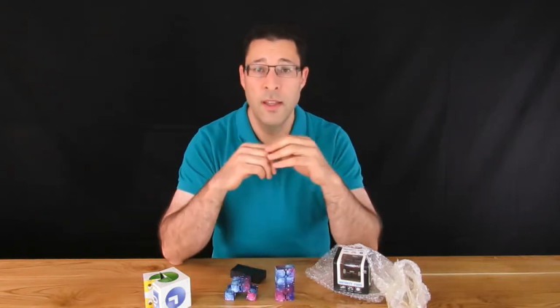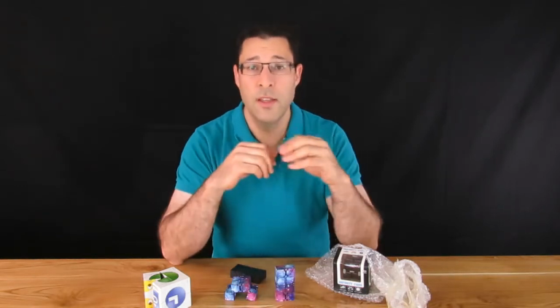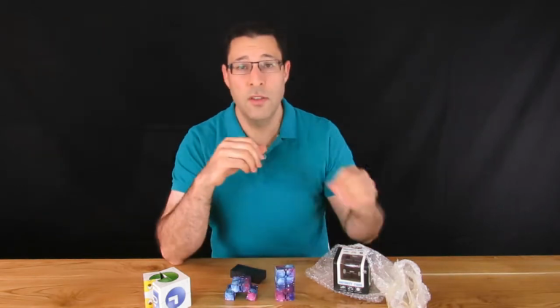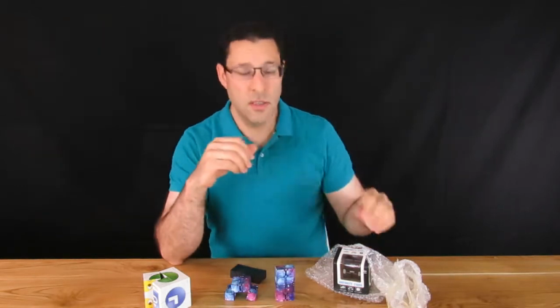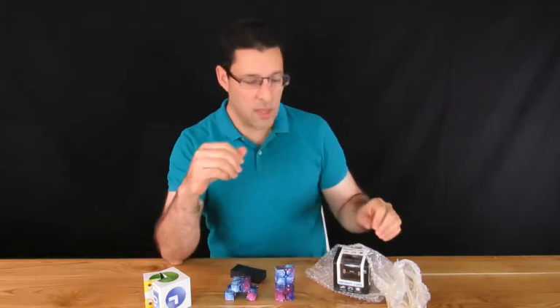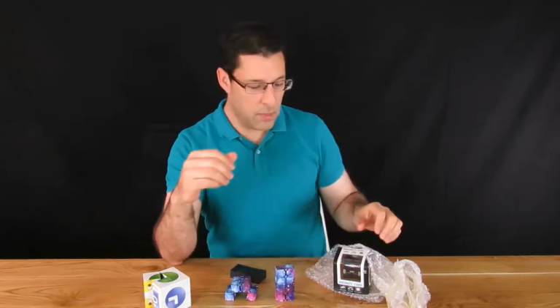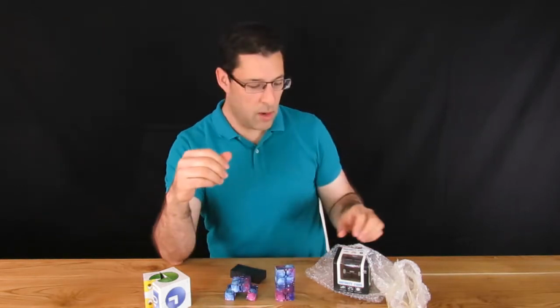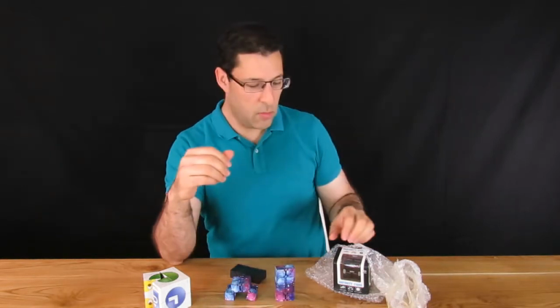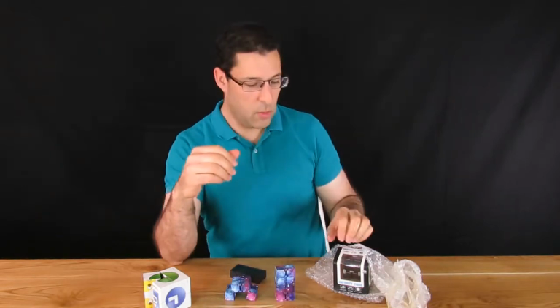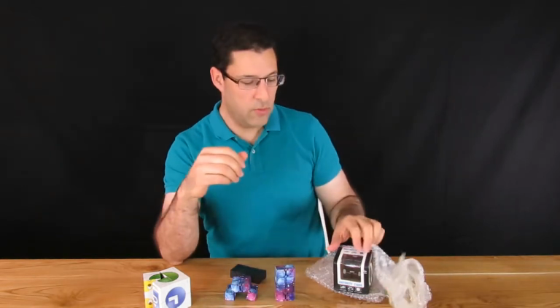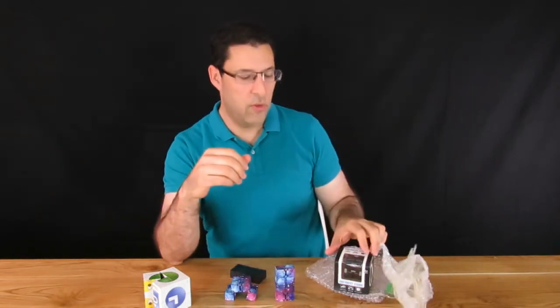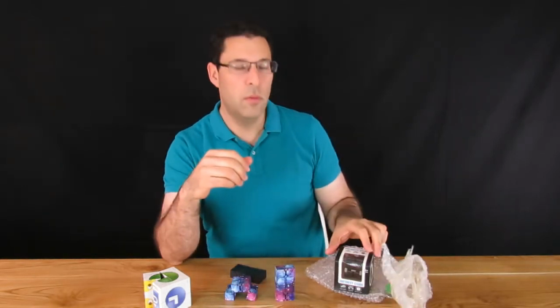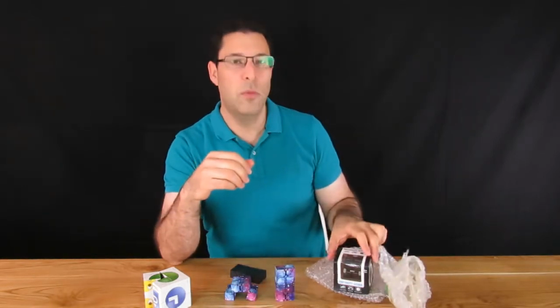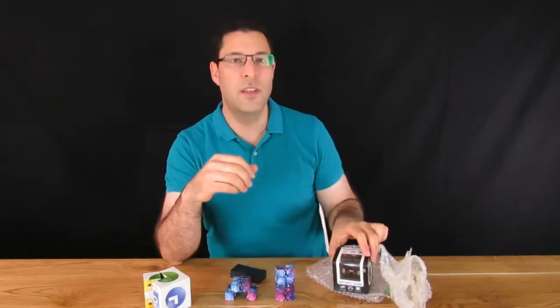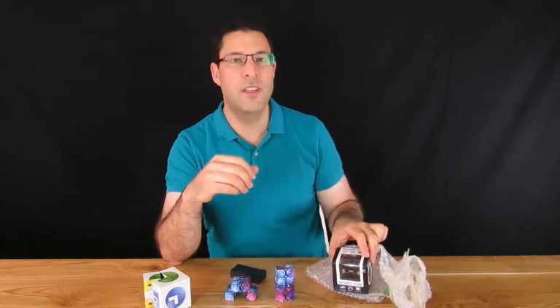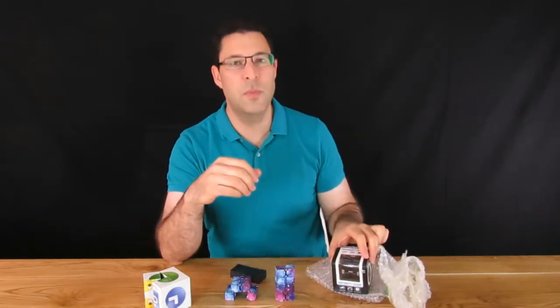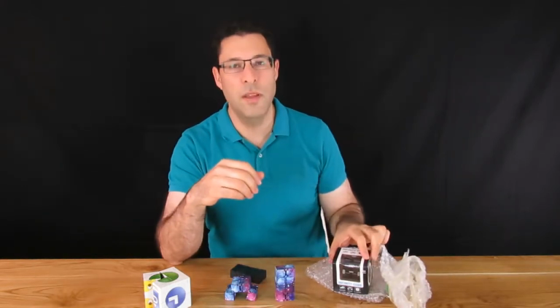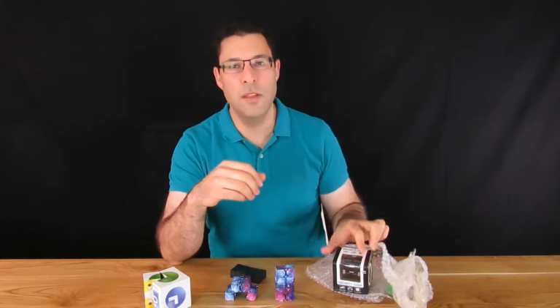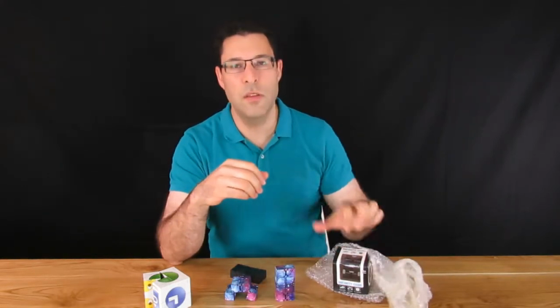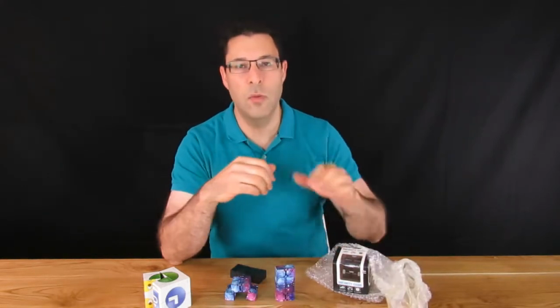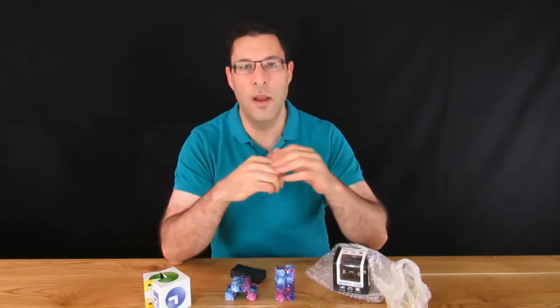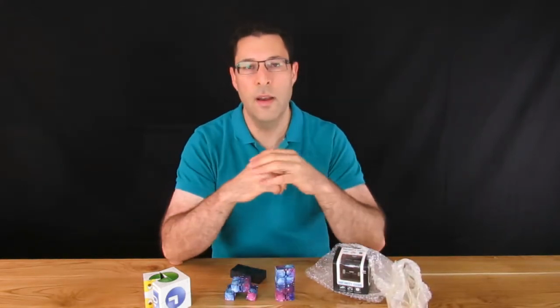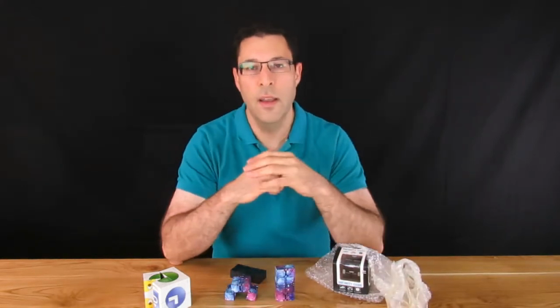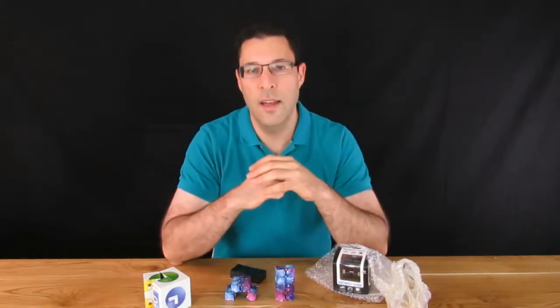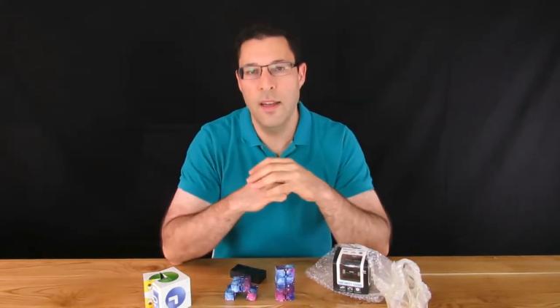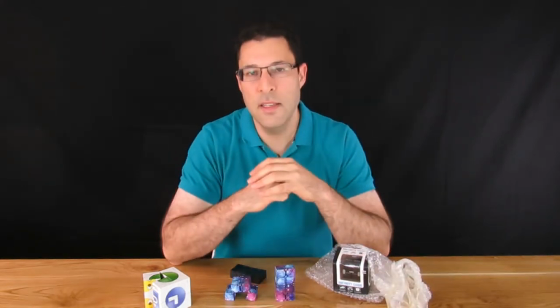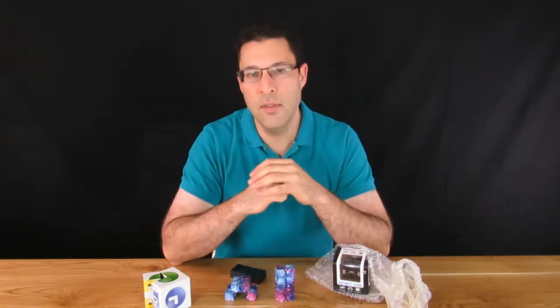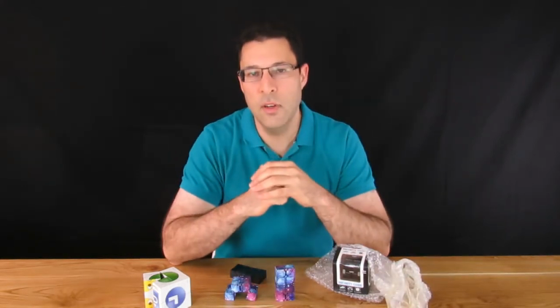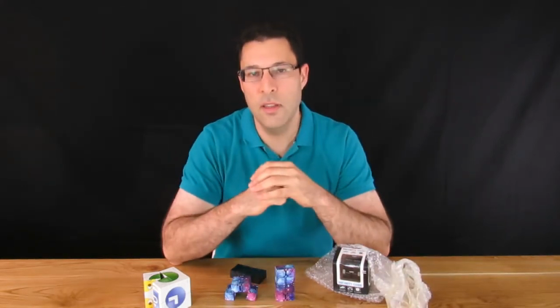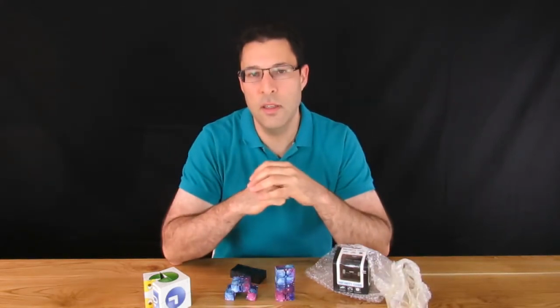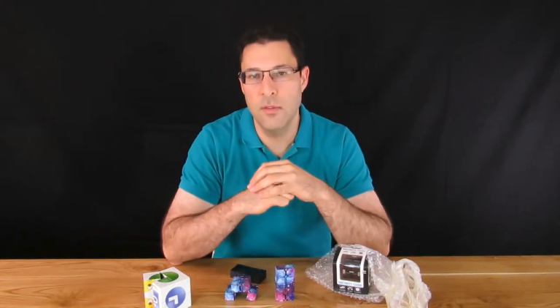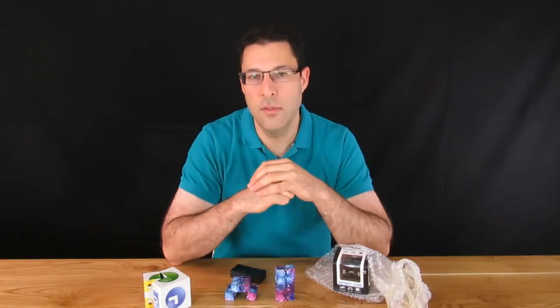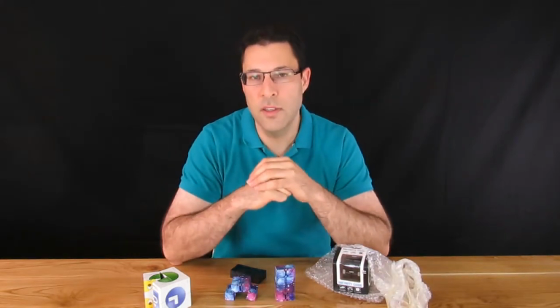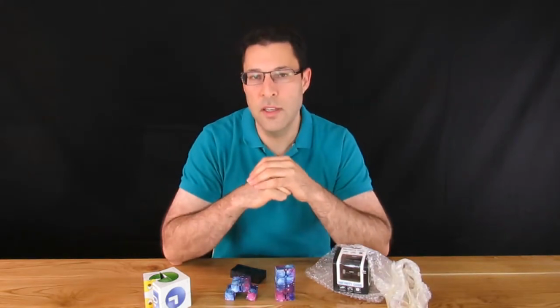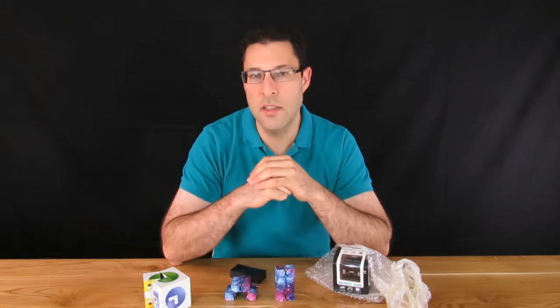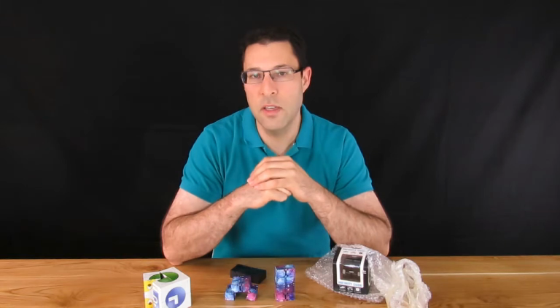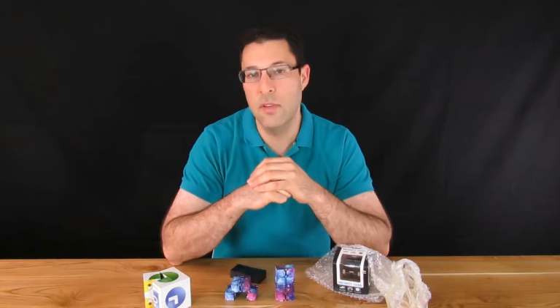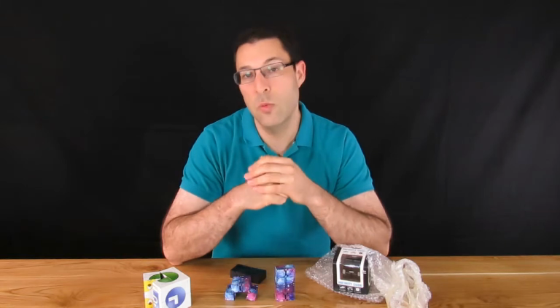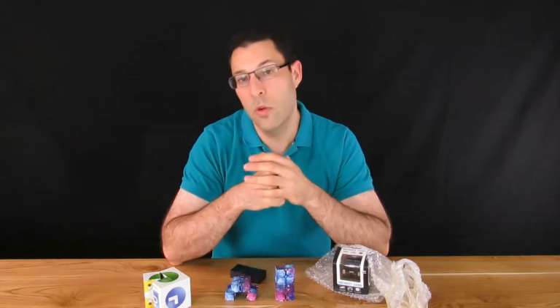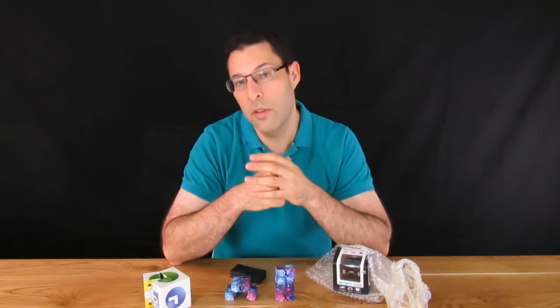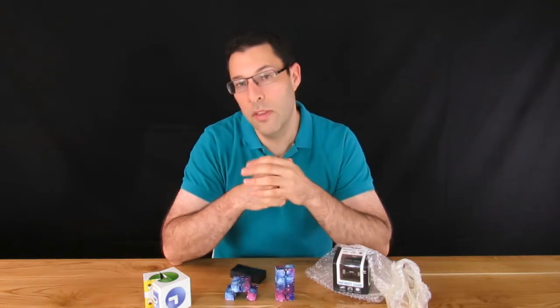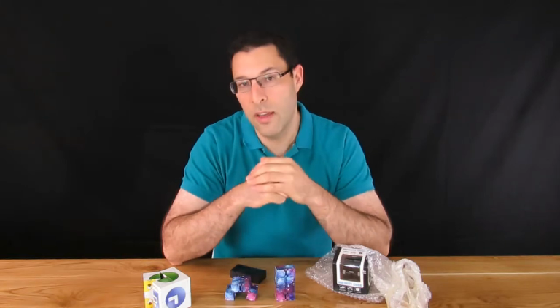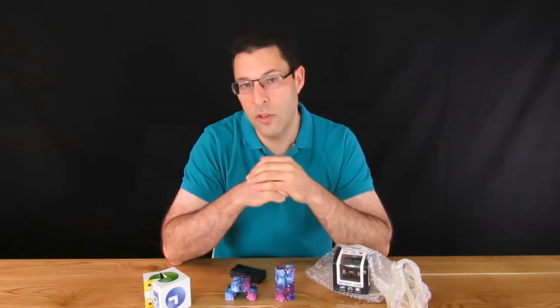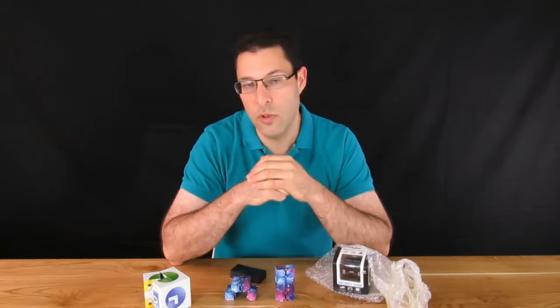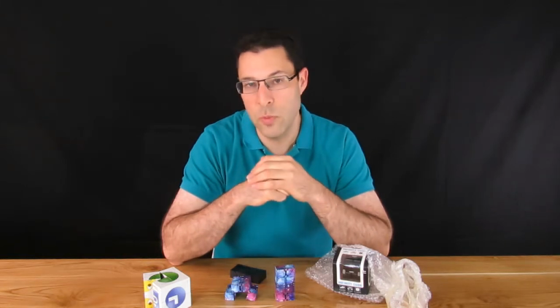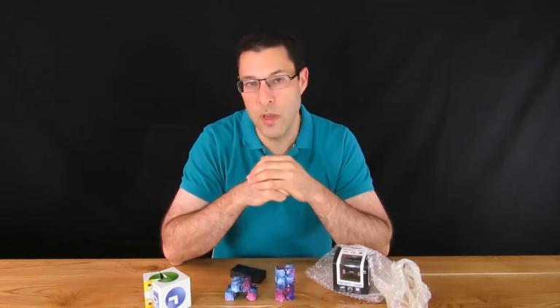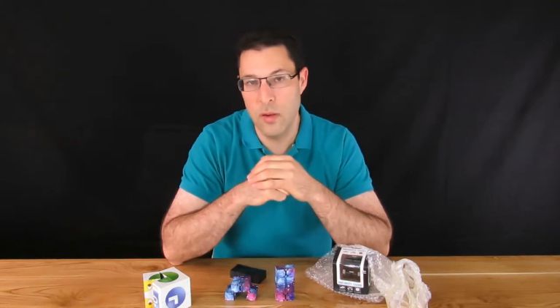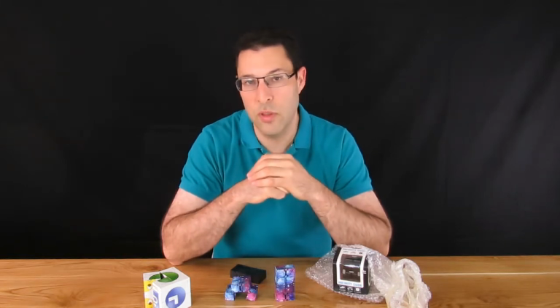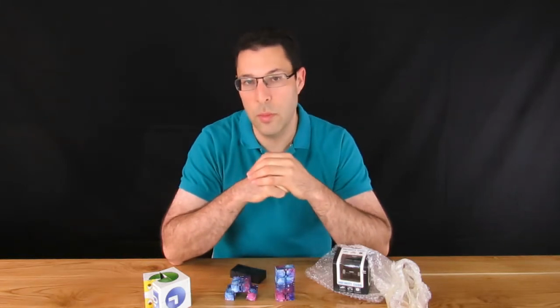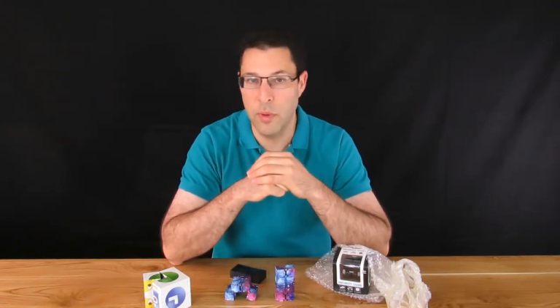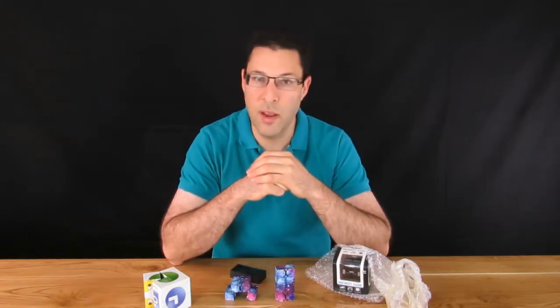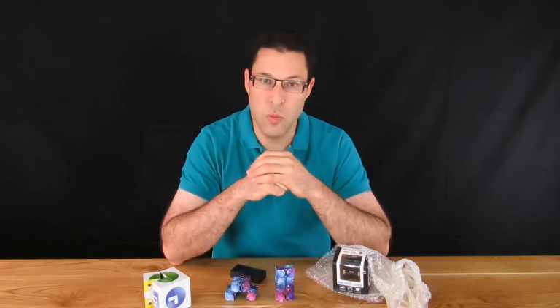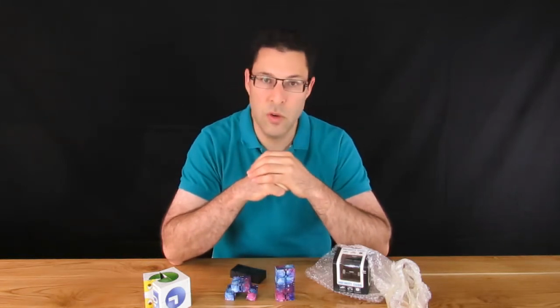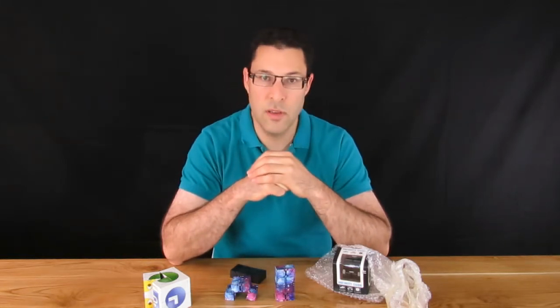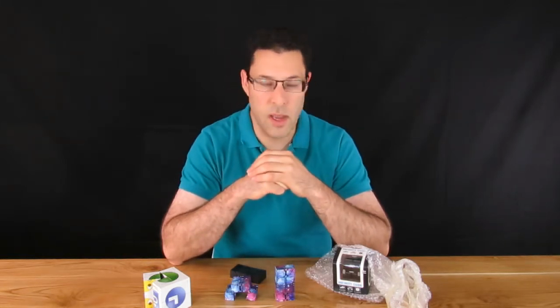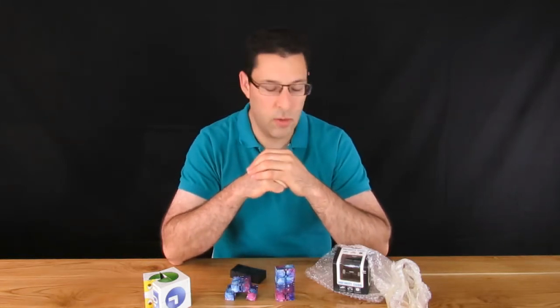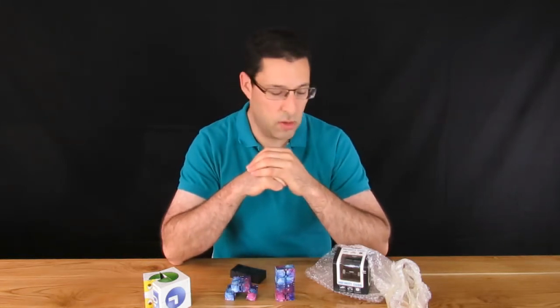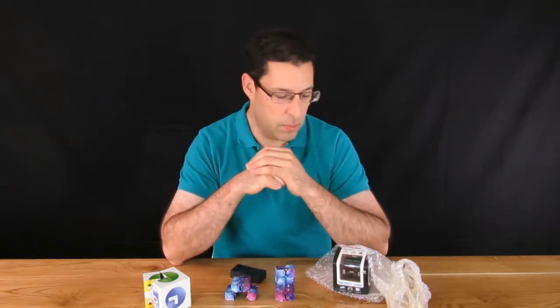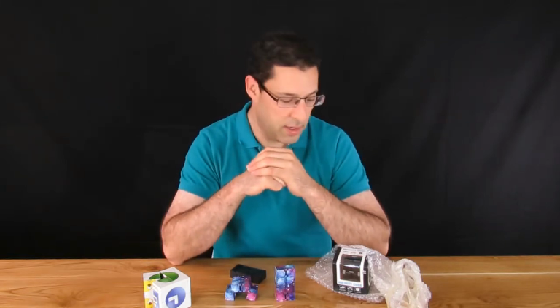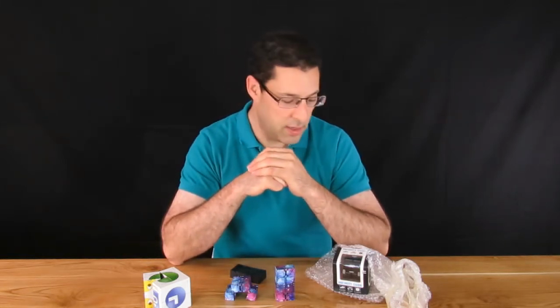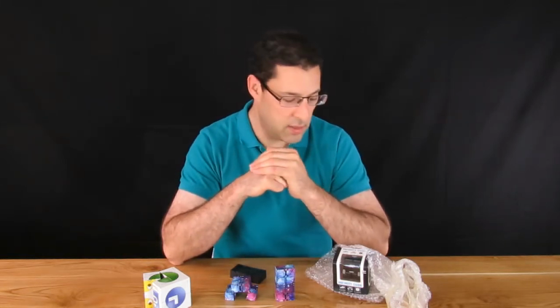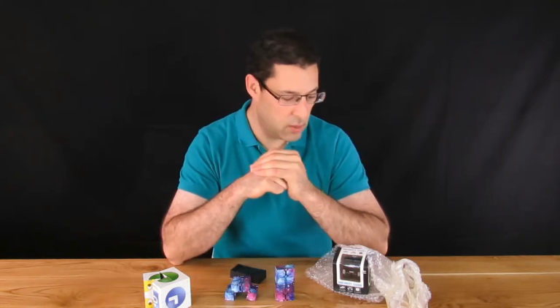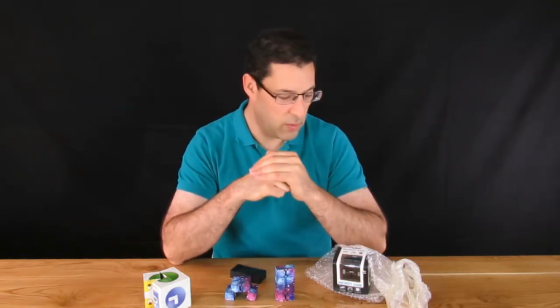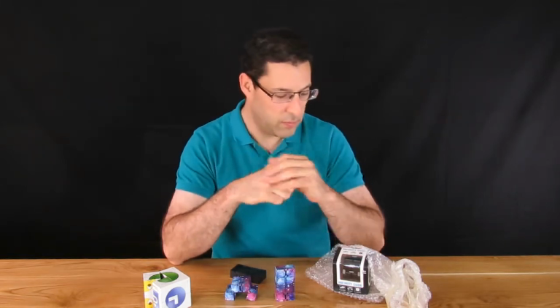So this time around we went for a more expensive one. Let's have a look at the difference, see if it's worth the extra spend, what the price was, and how it compares.